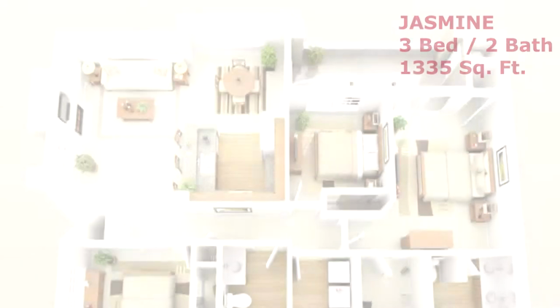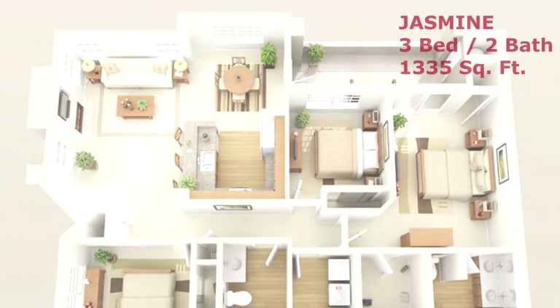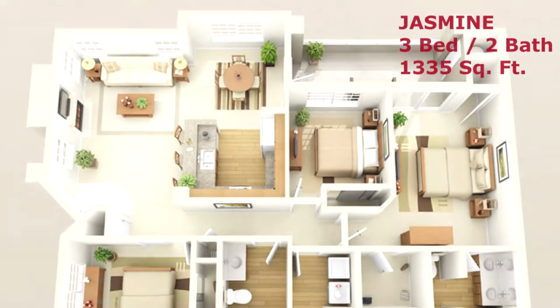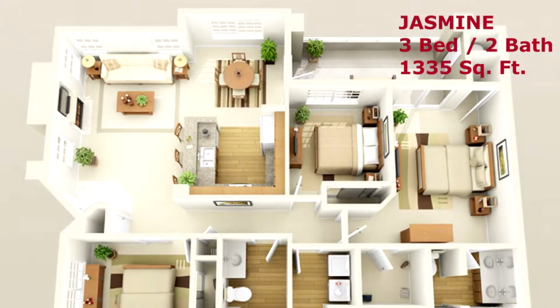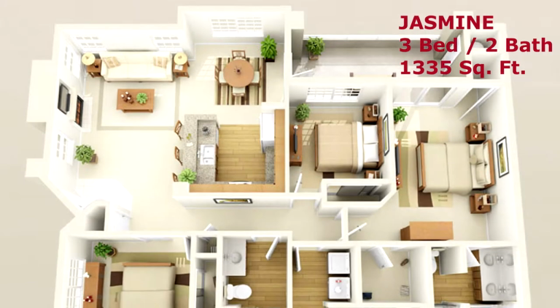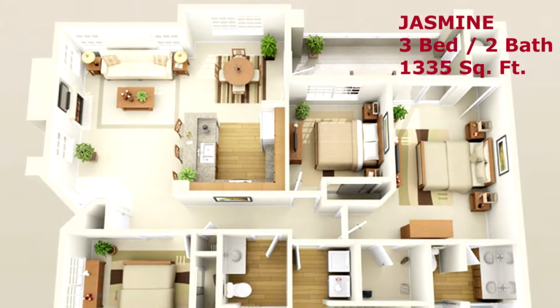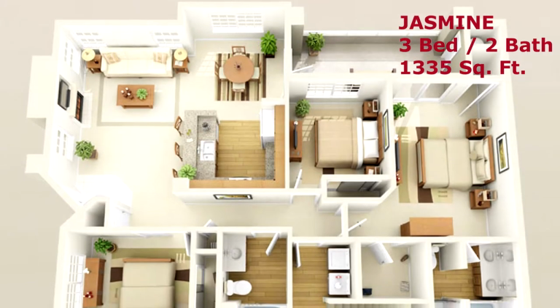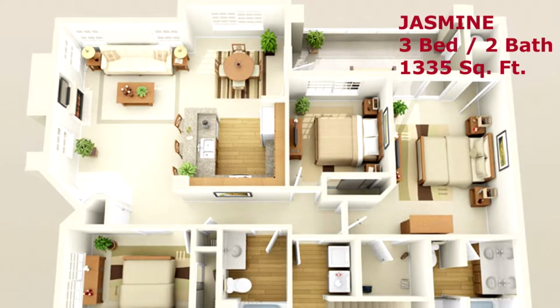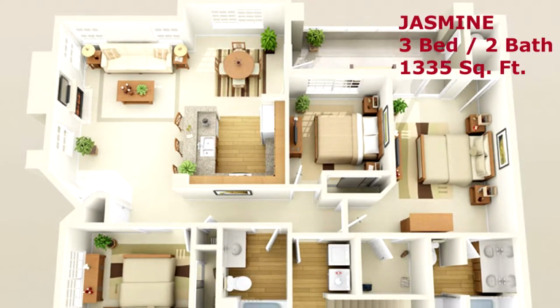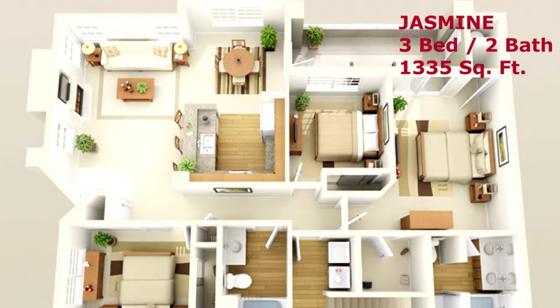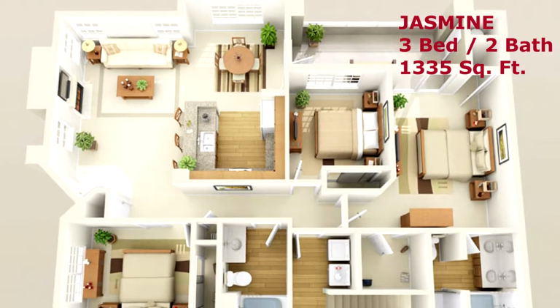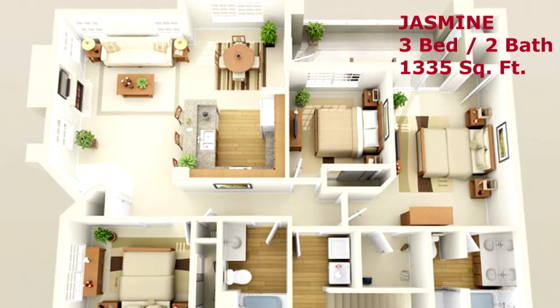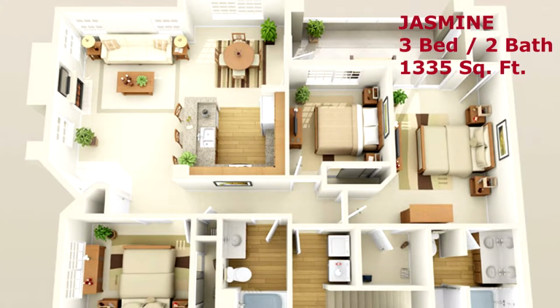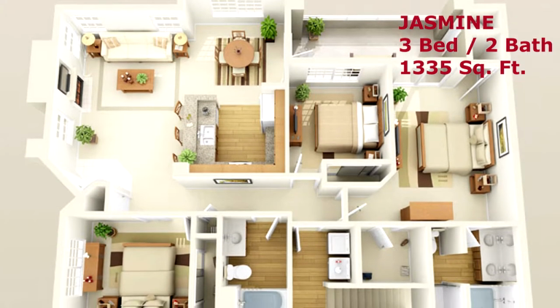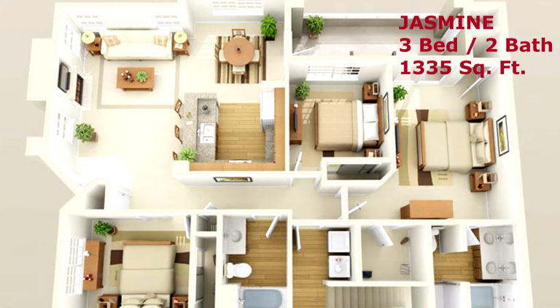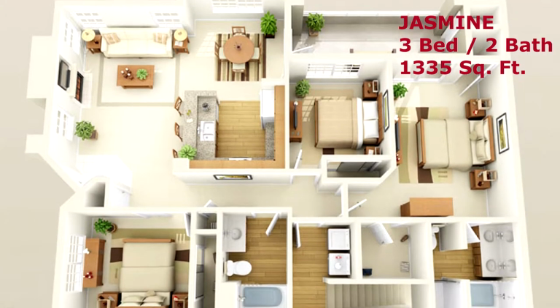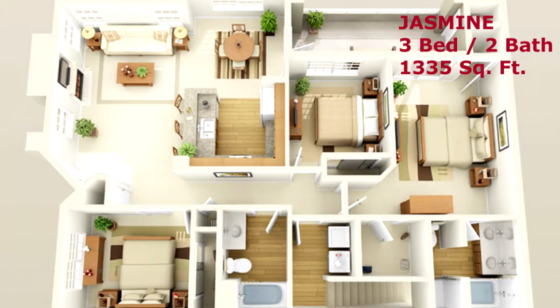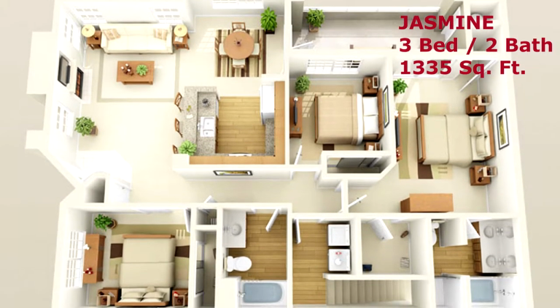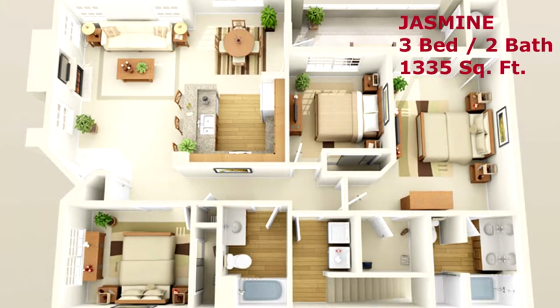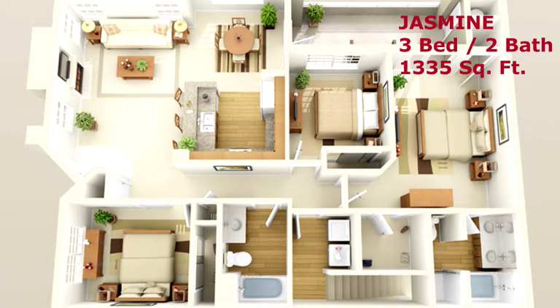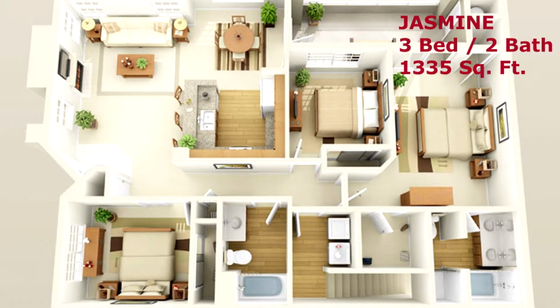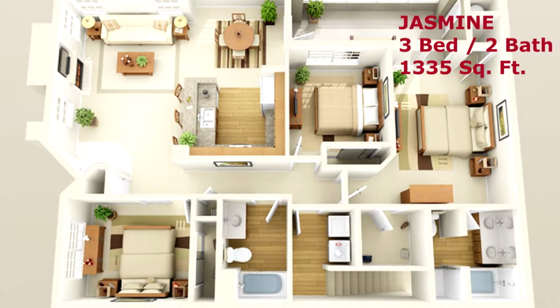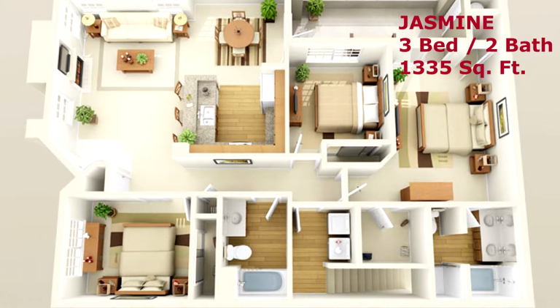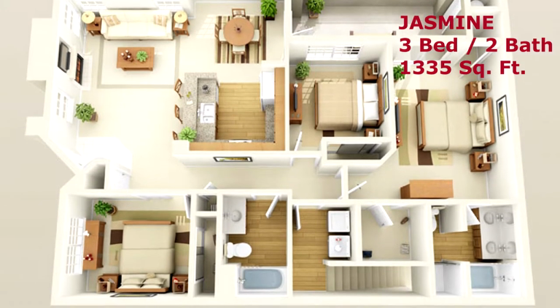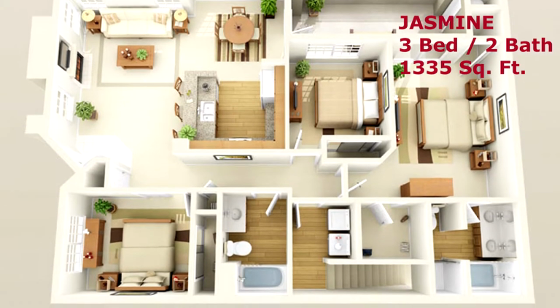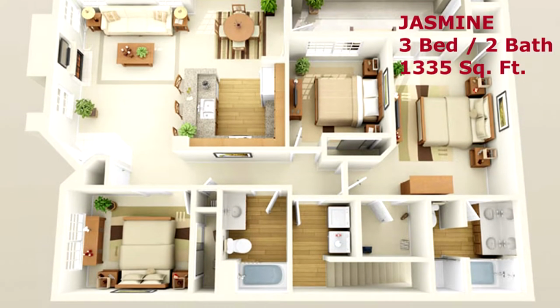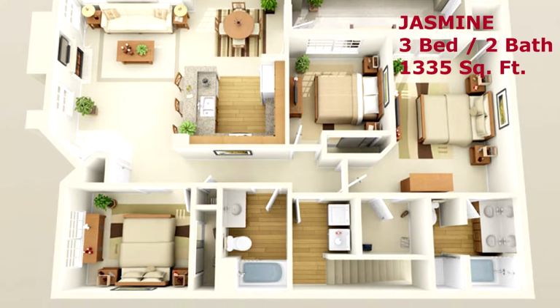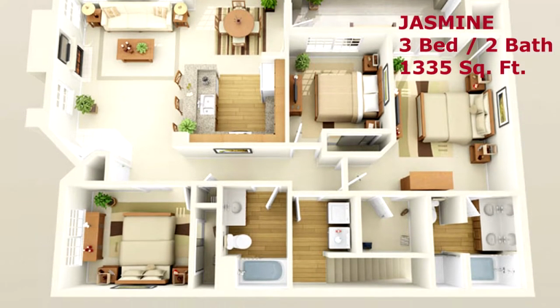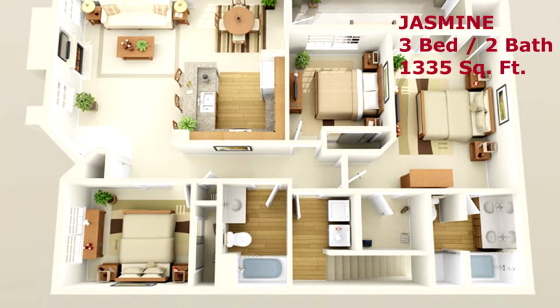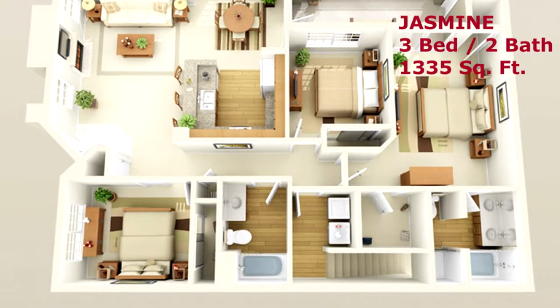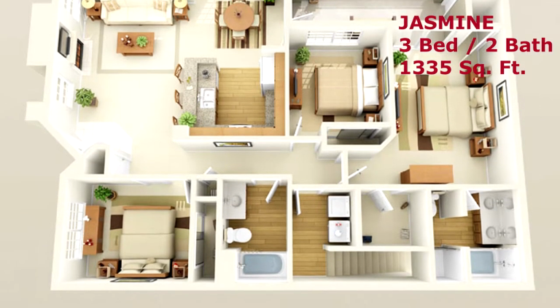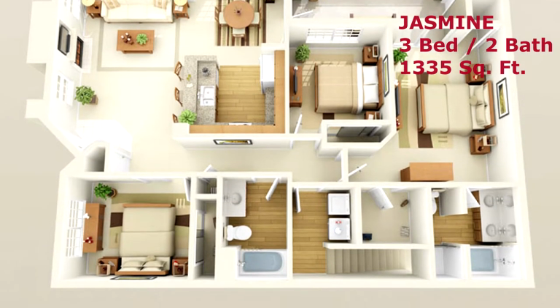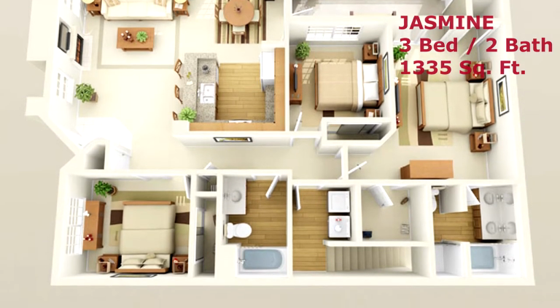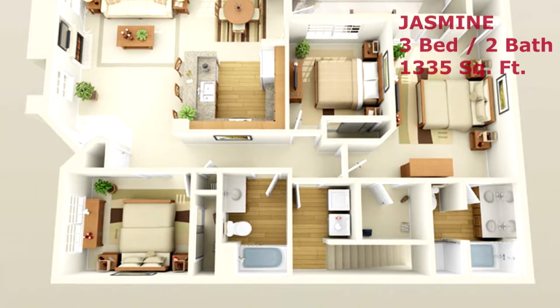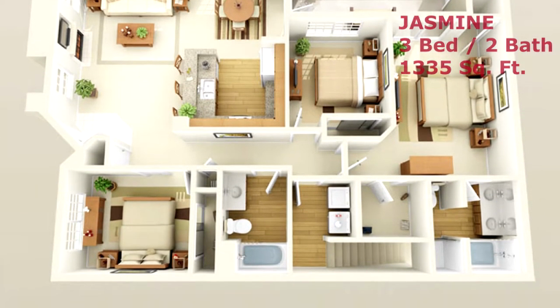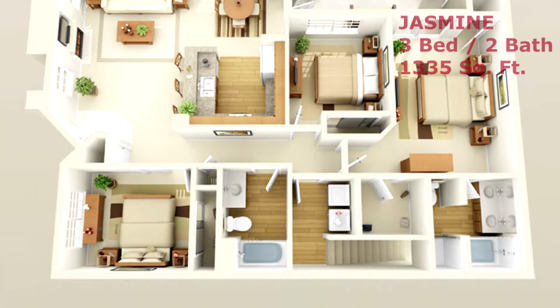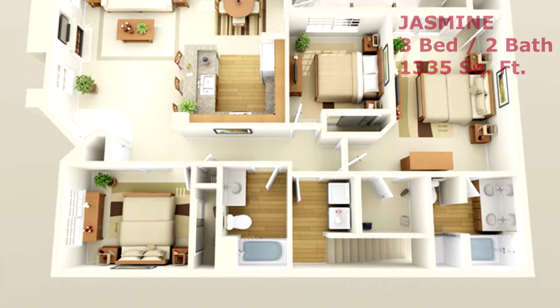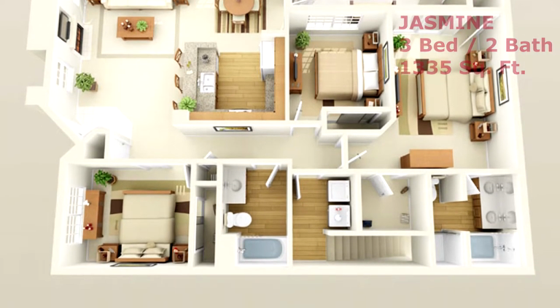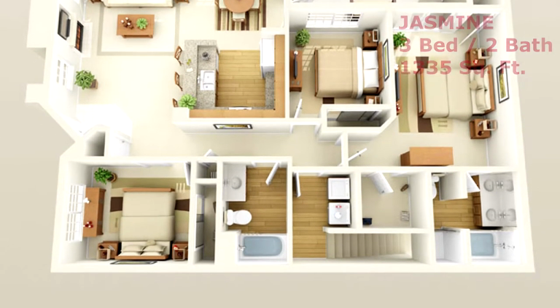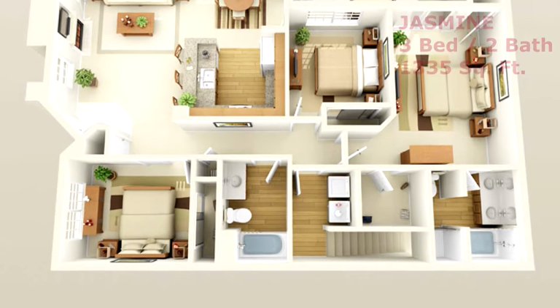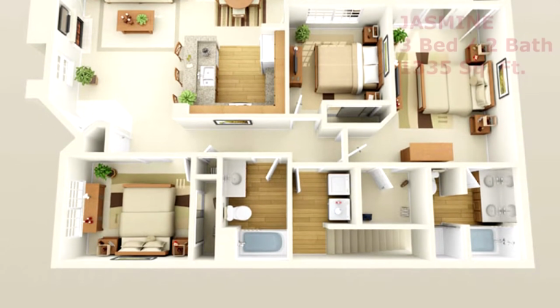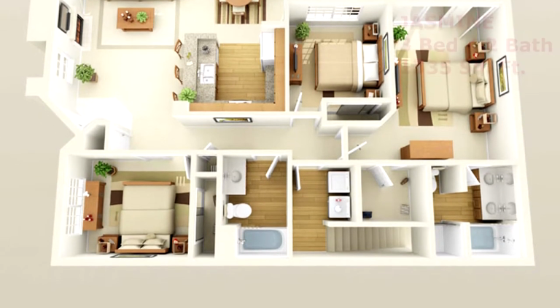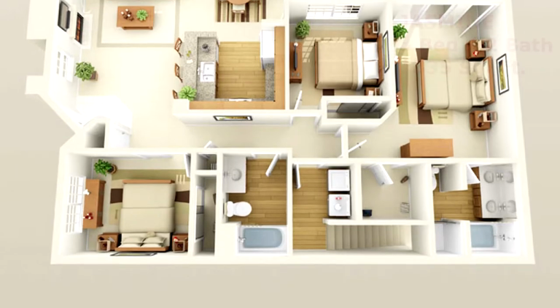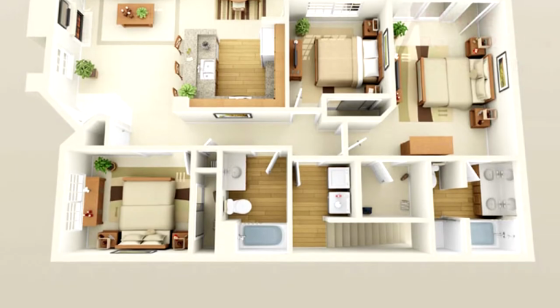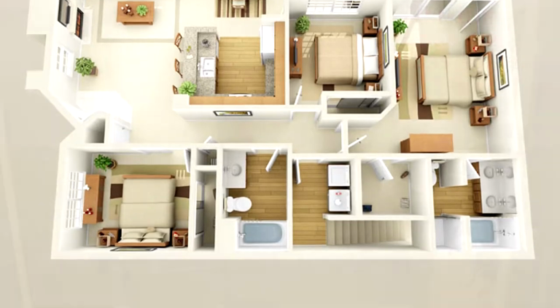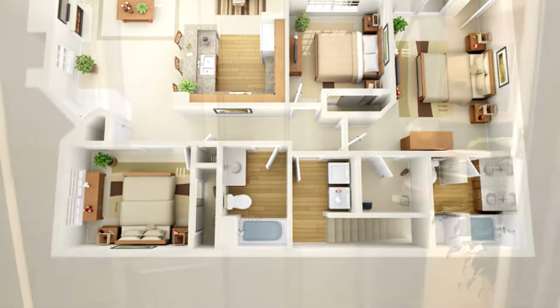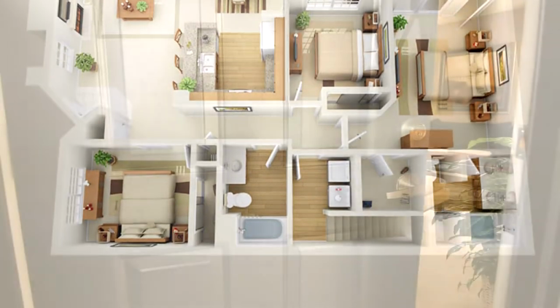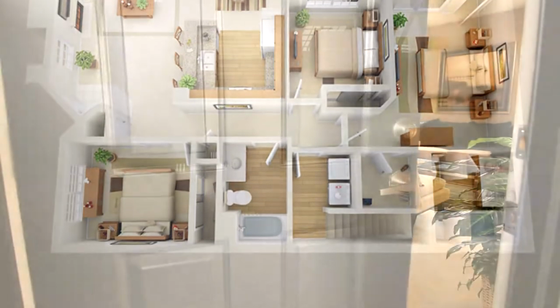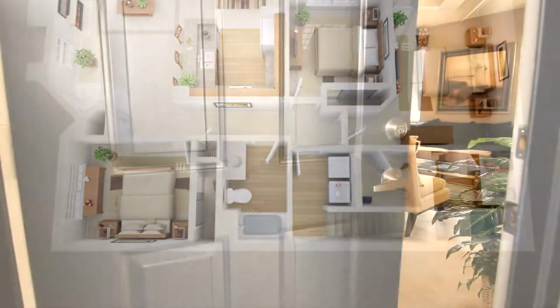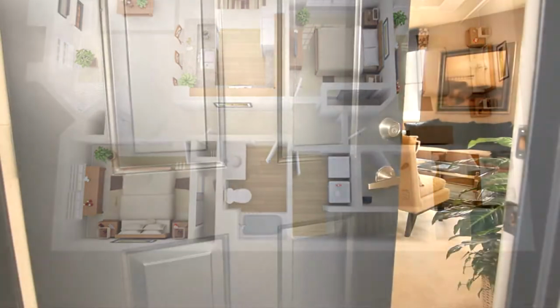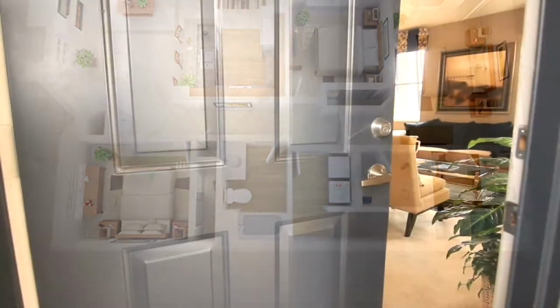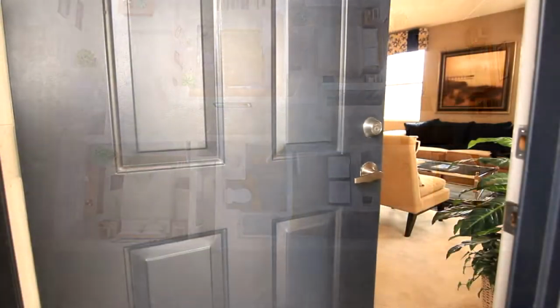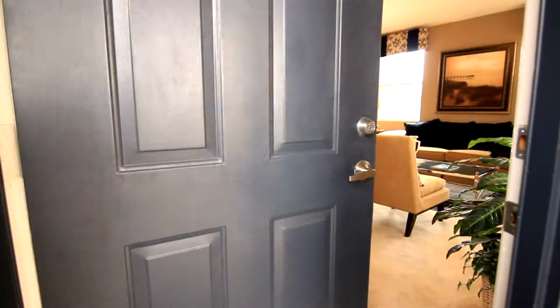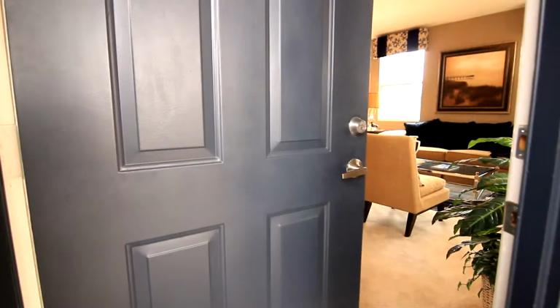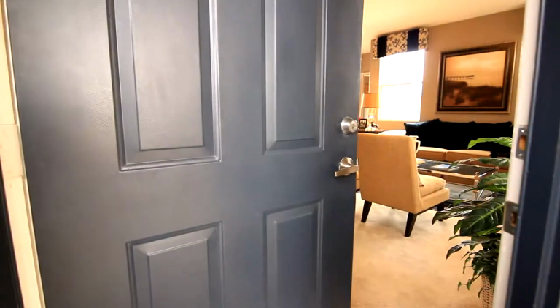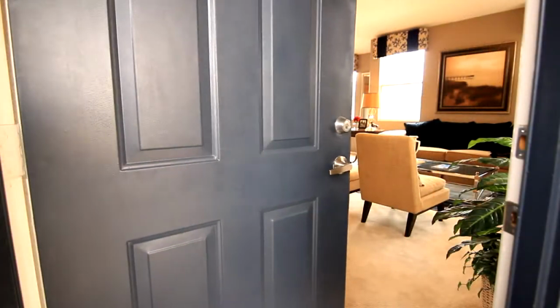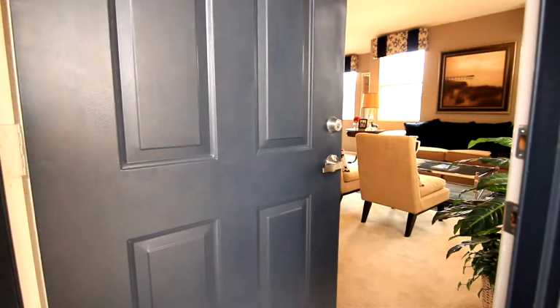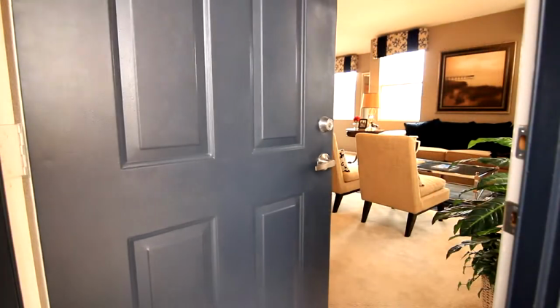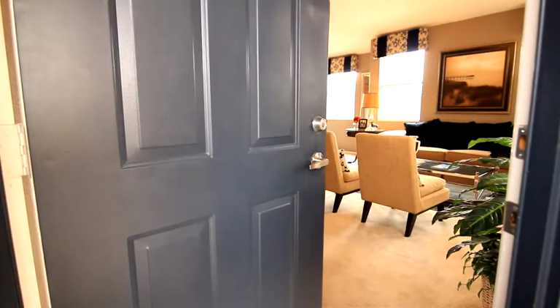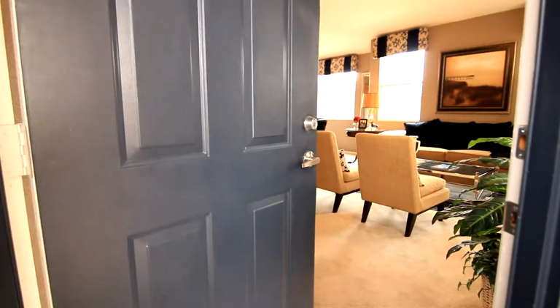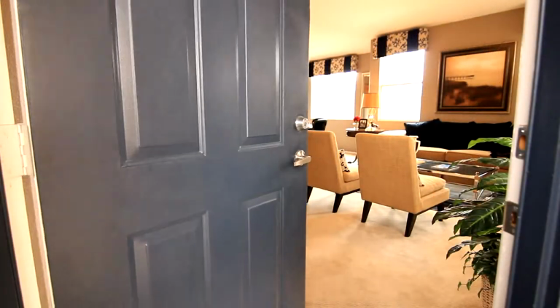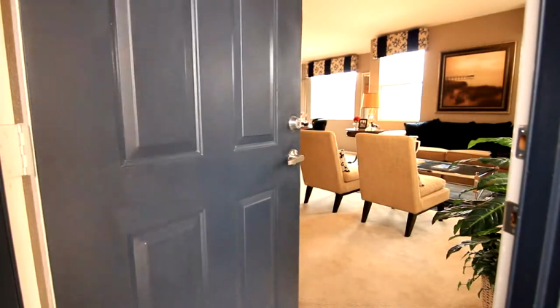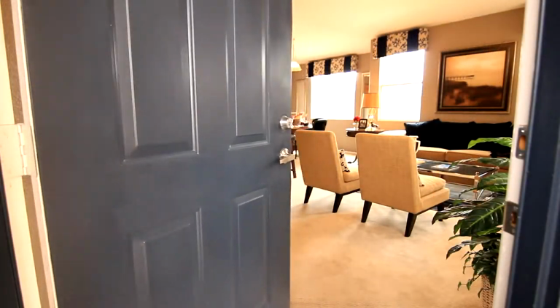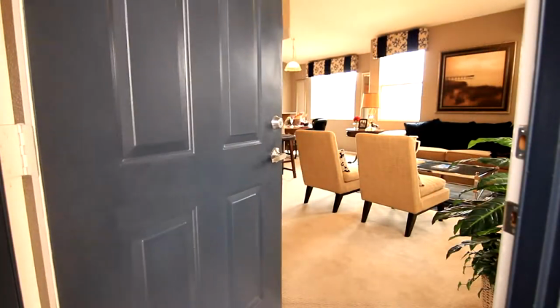The Jasmine, a three-bedroom, two-bathroom floor plan of style. Enter a lifestyle of sheer elegance.